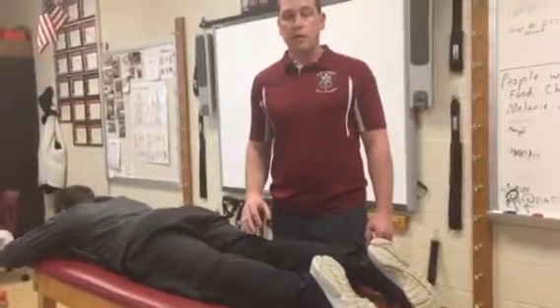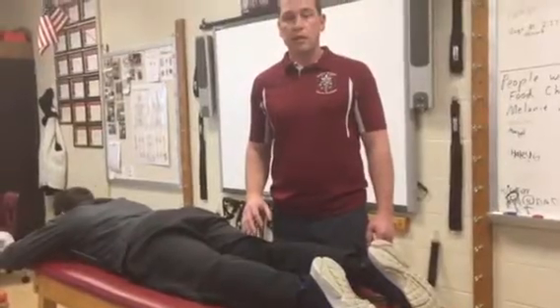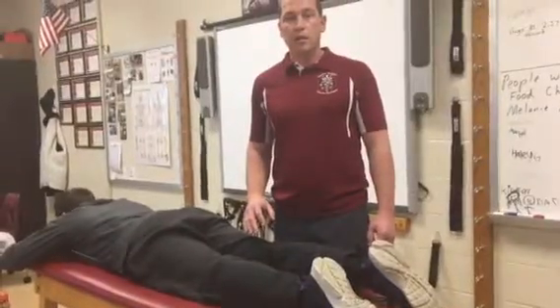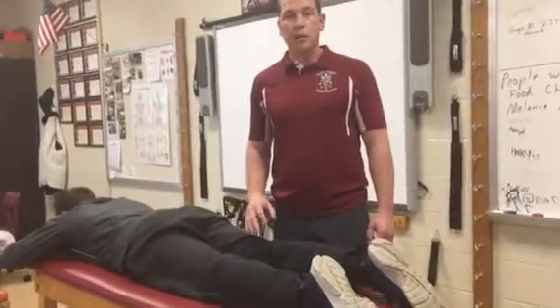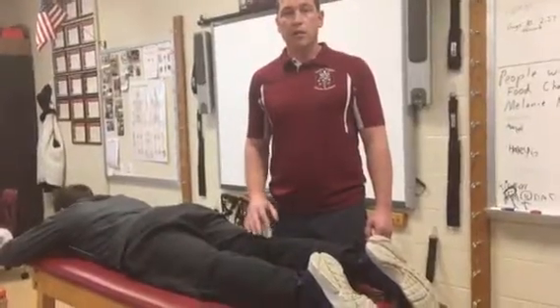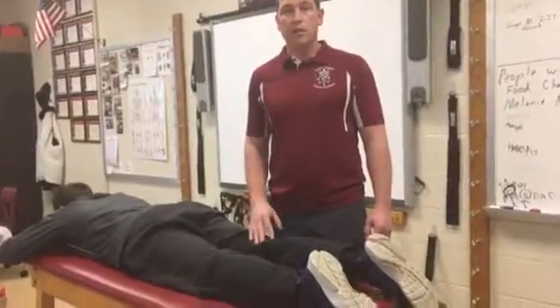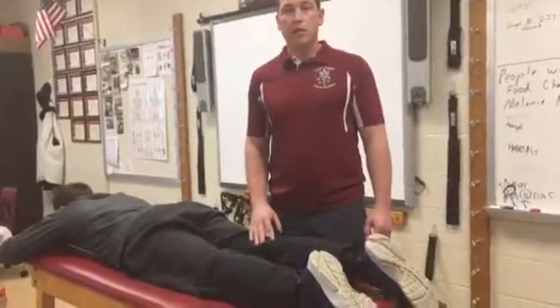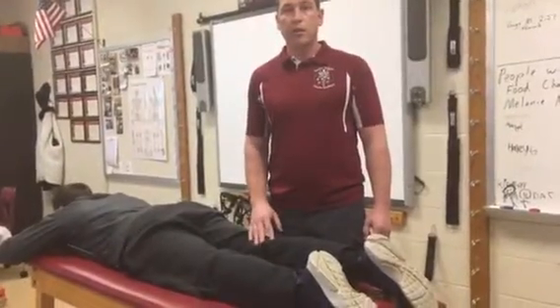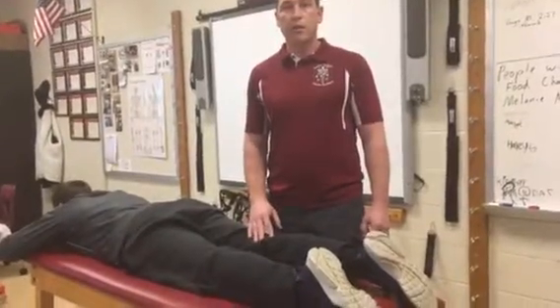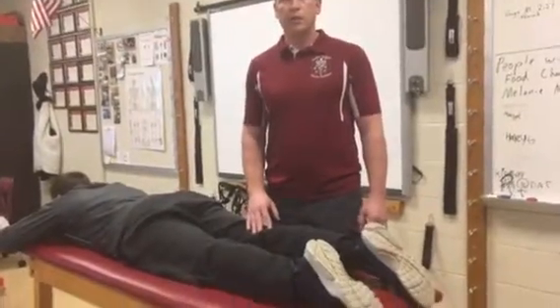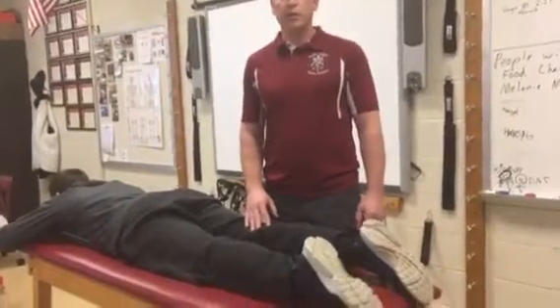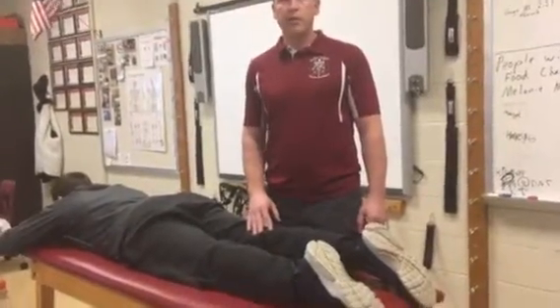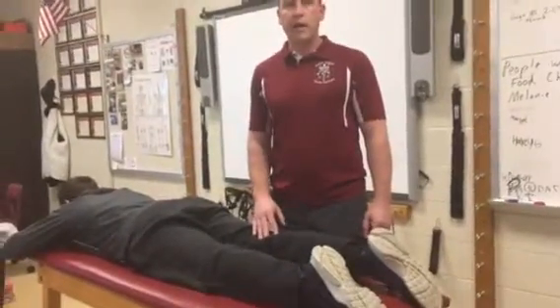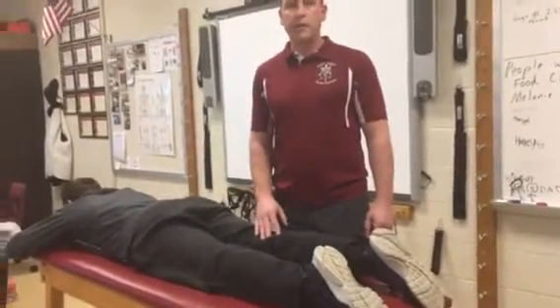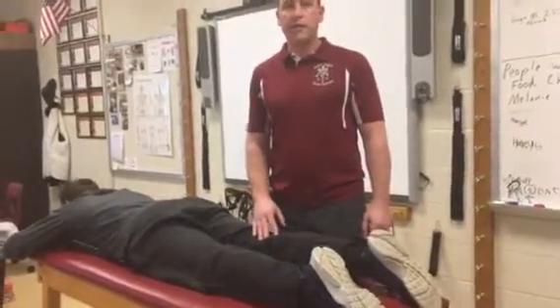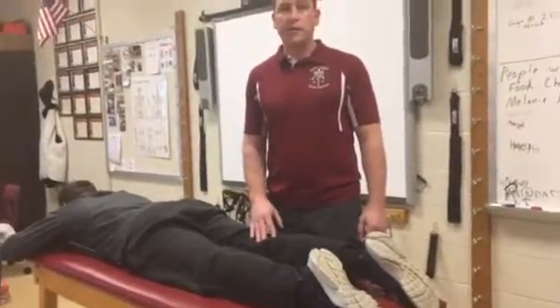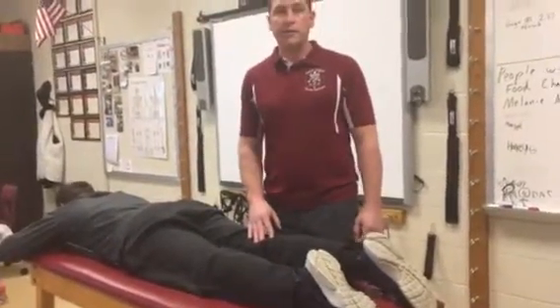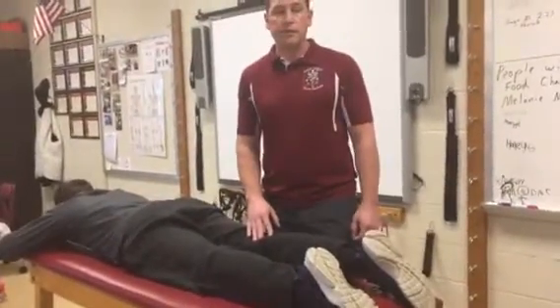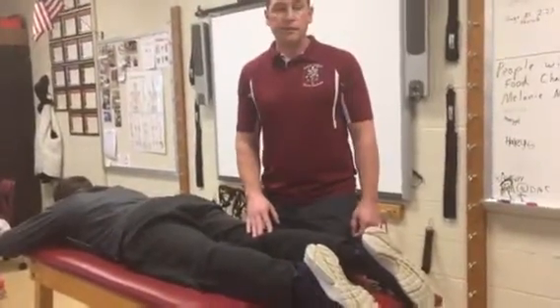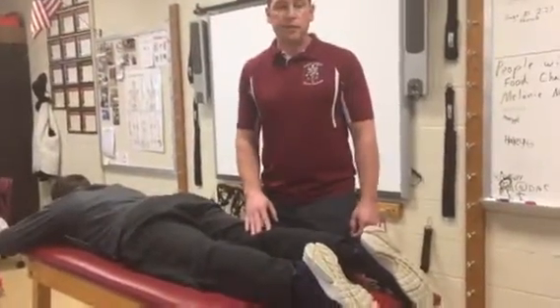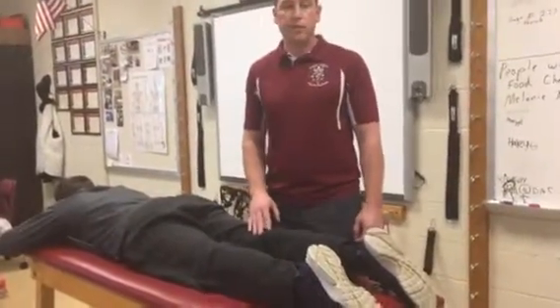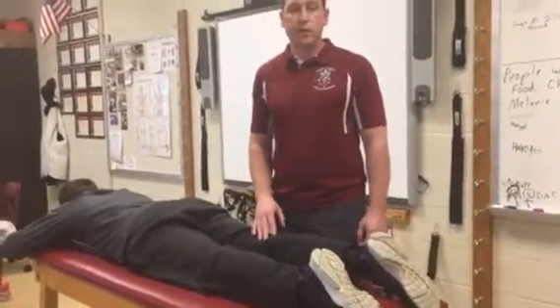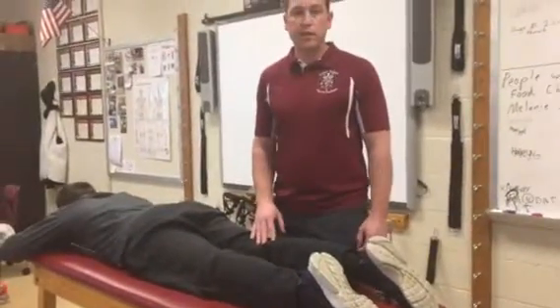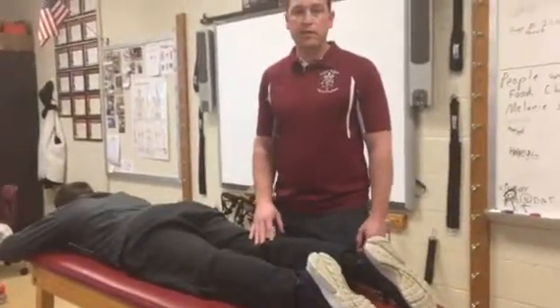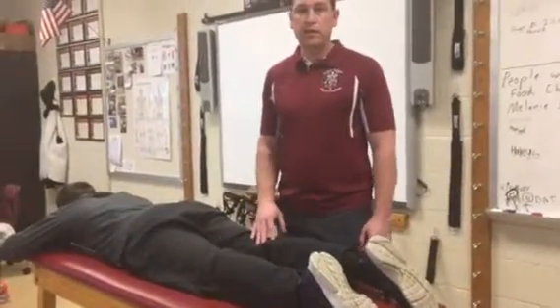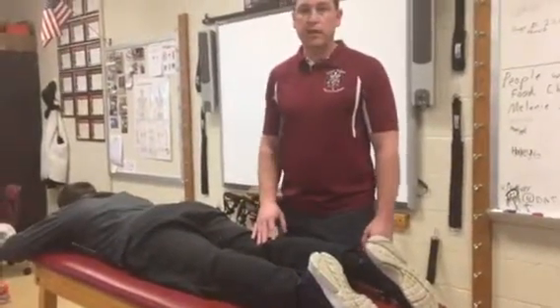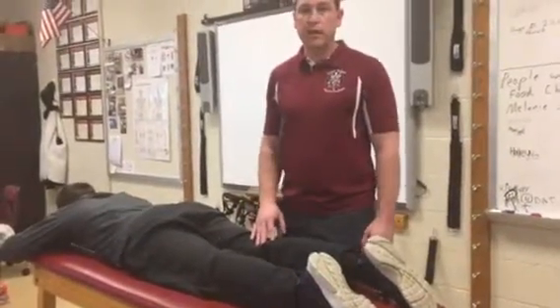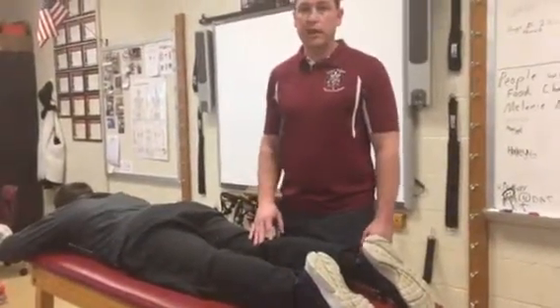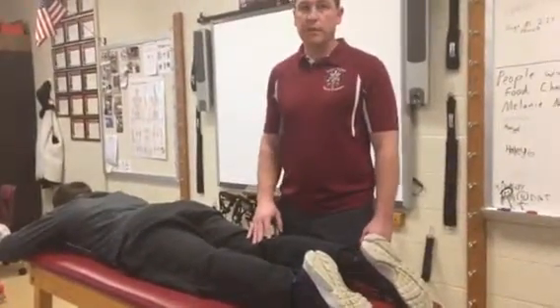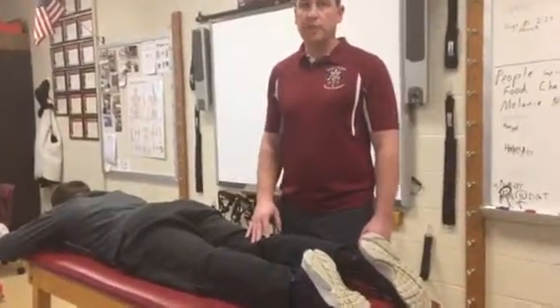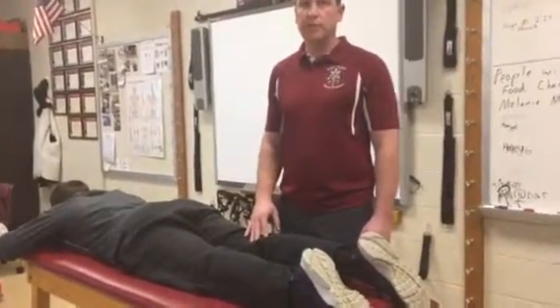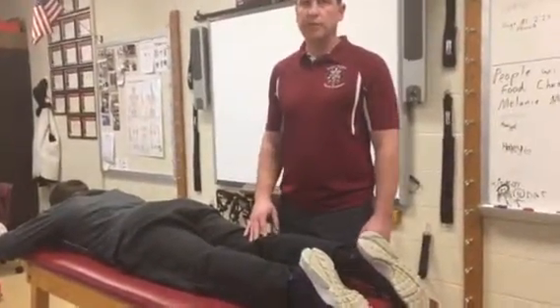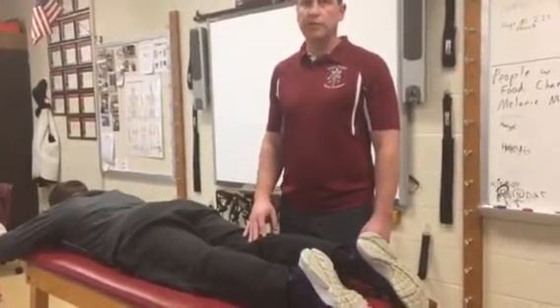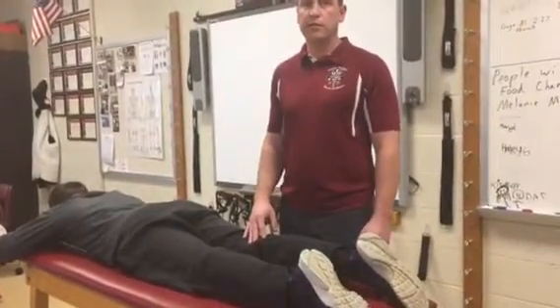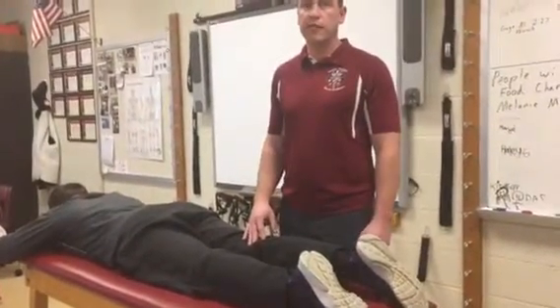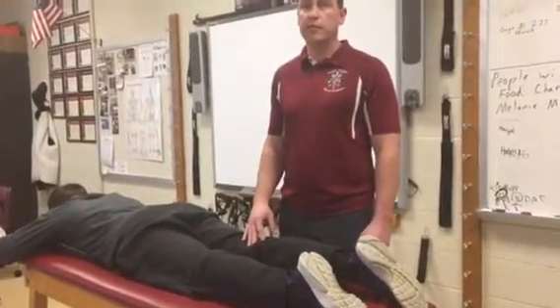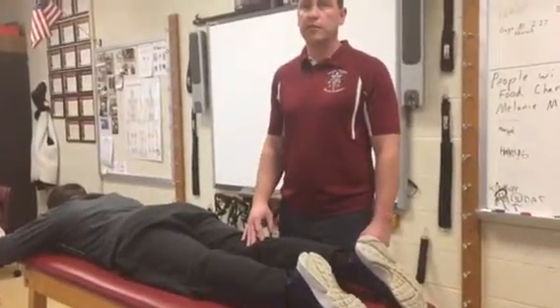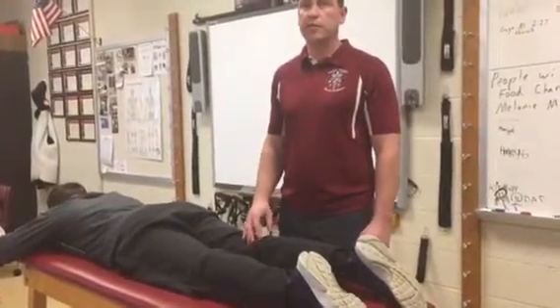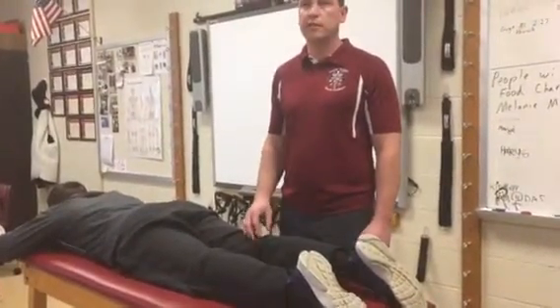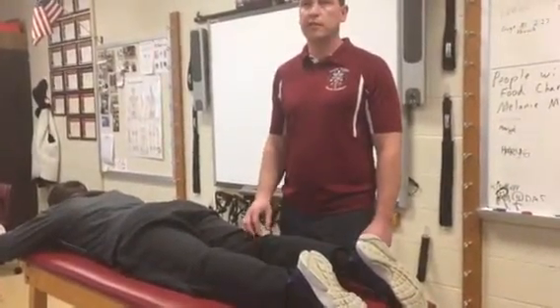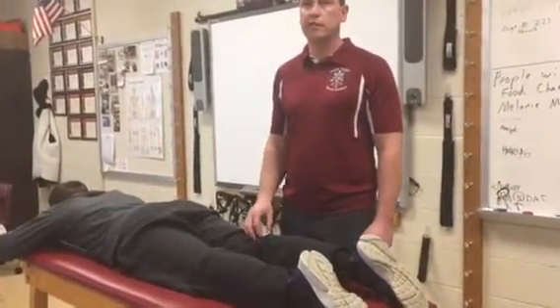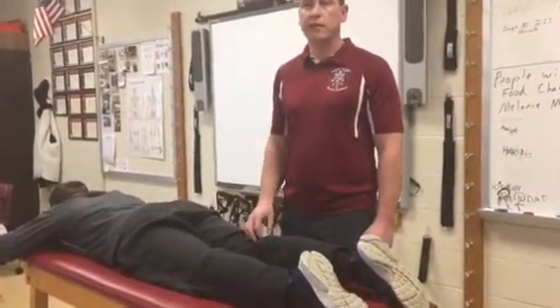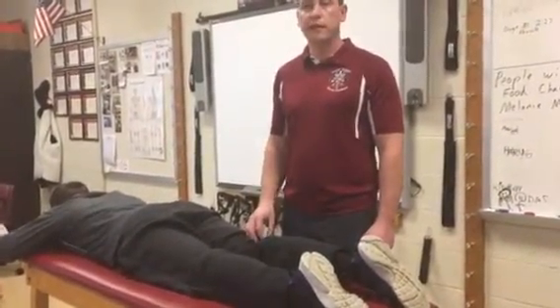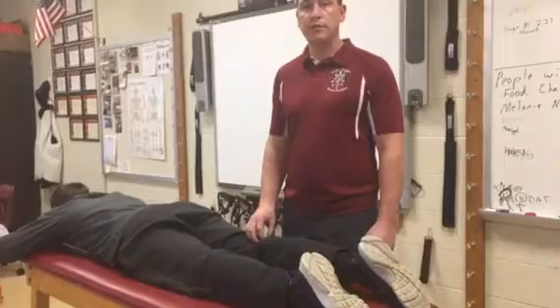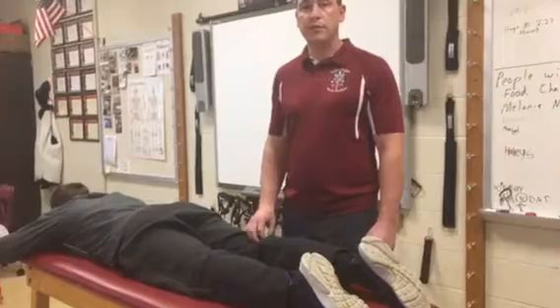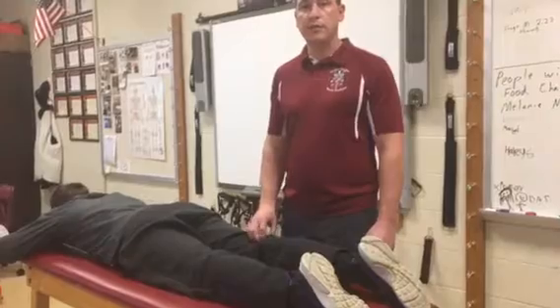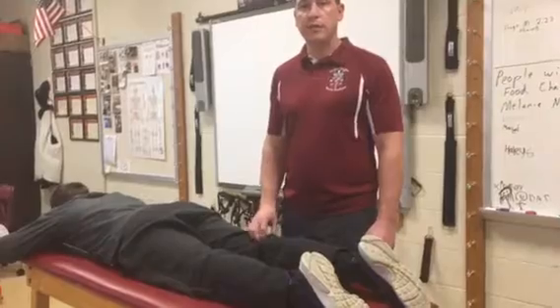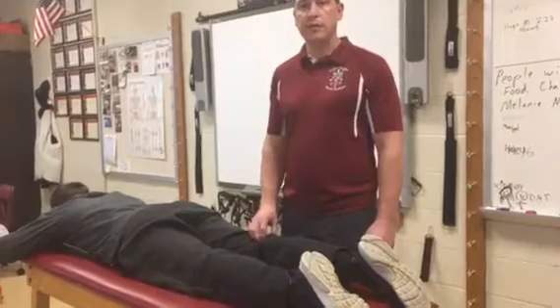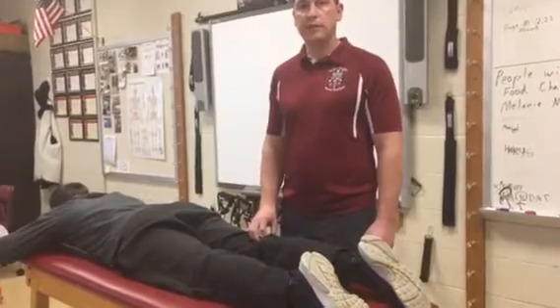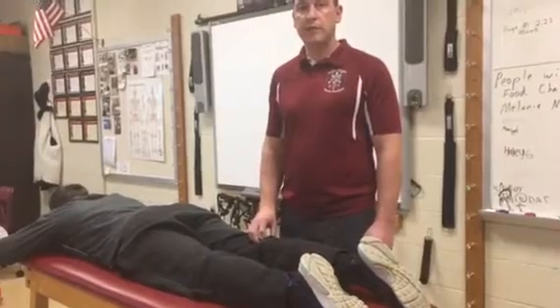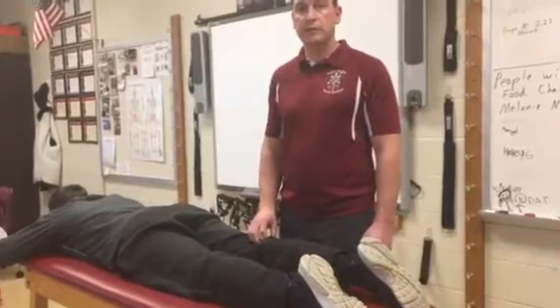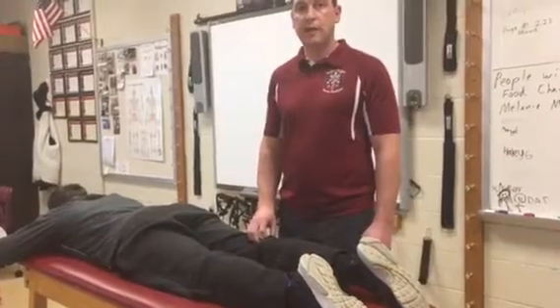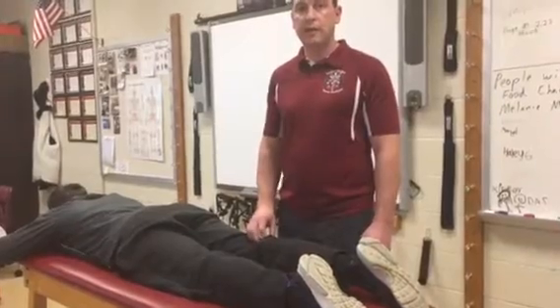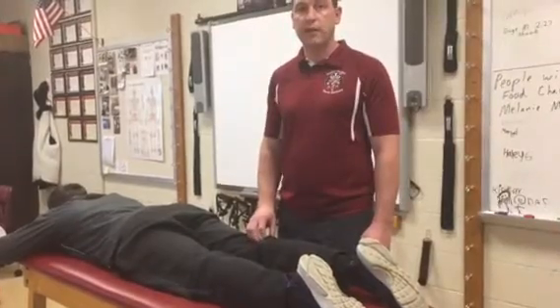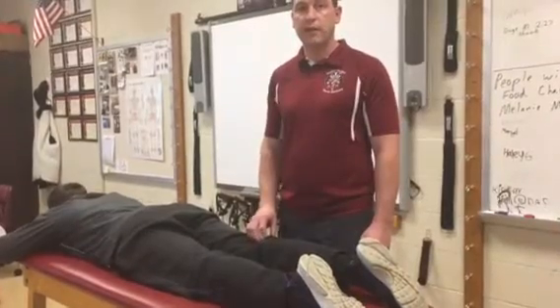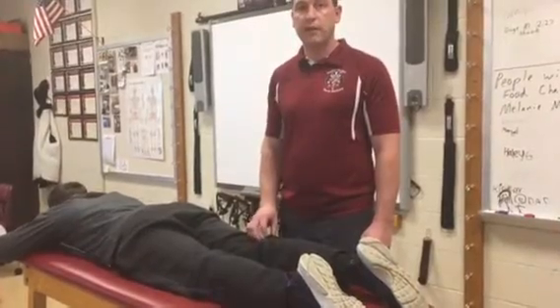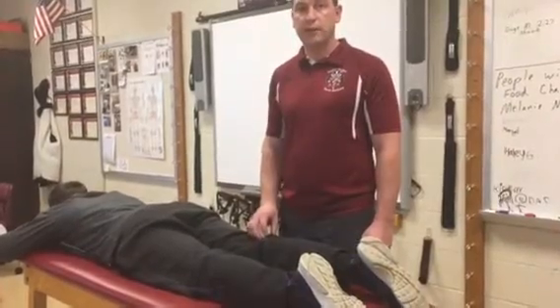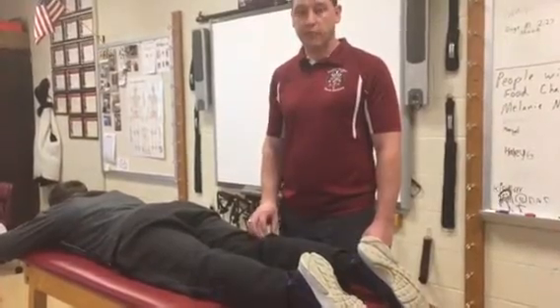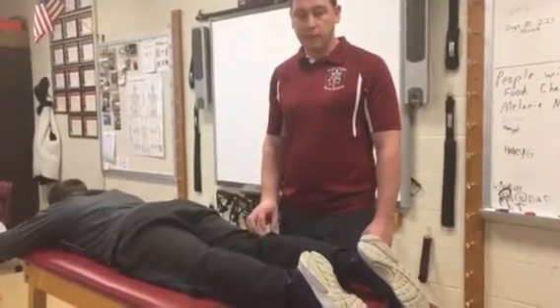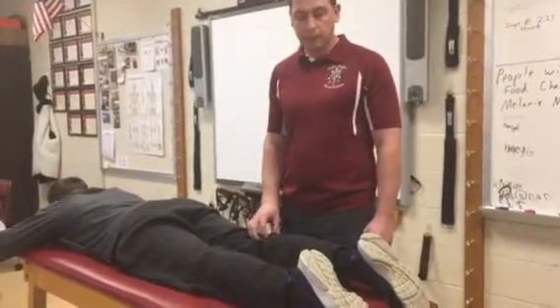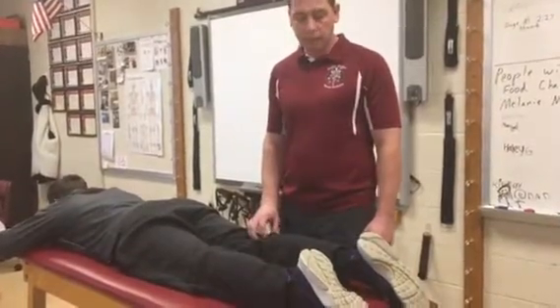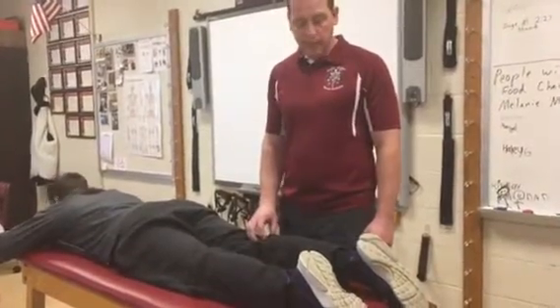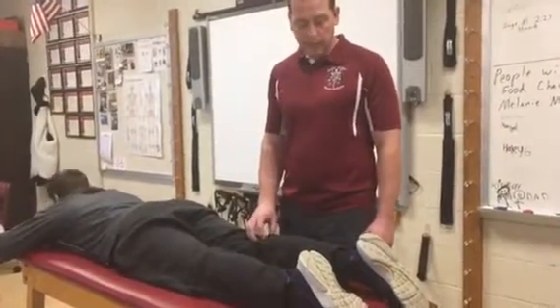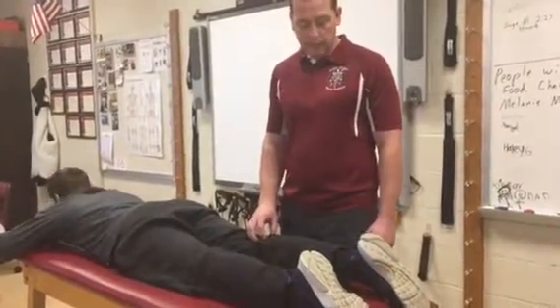We're going to do Apley's compression and Apley's distraction. This is a test for meniscus pathology of the knee.